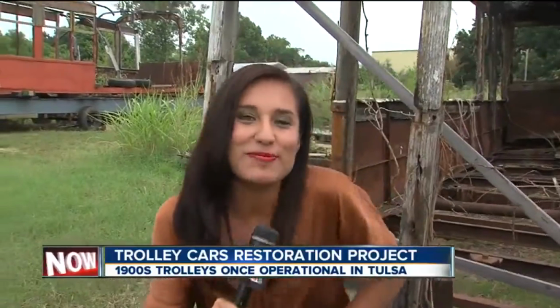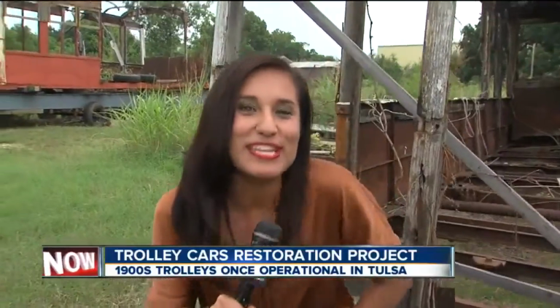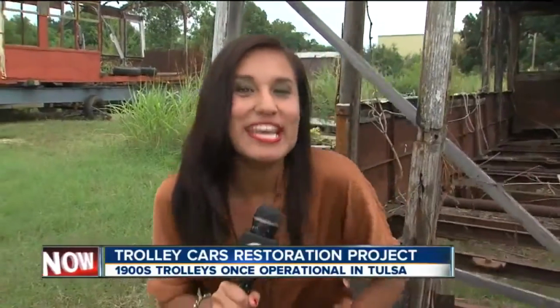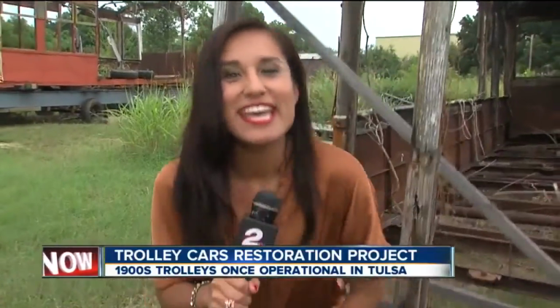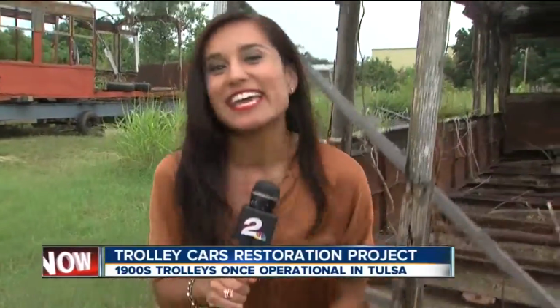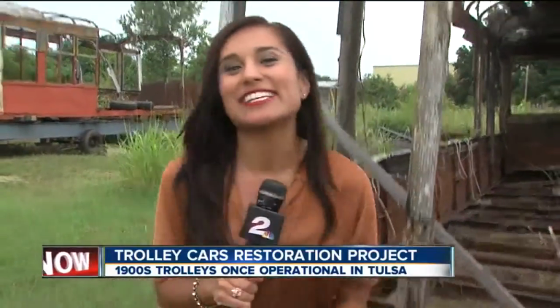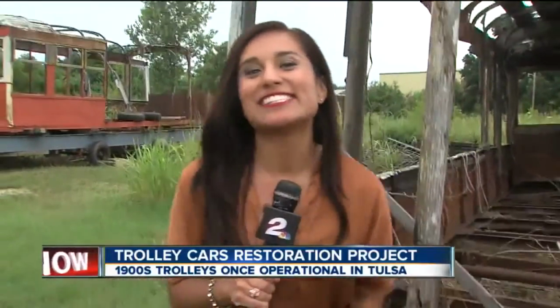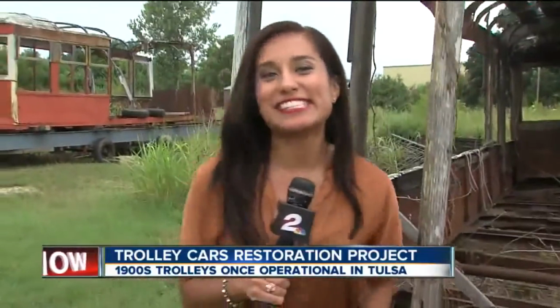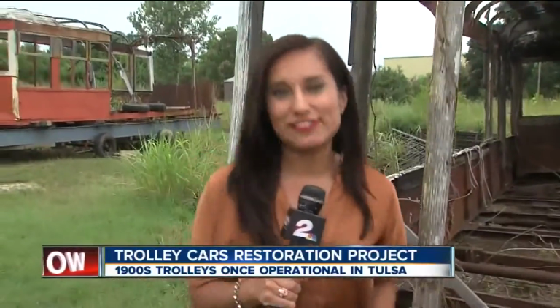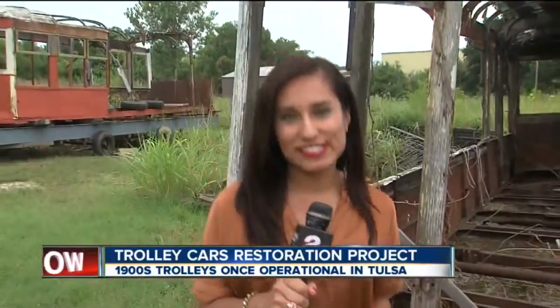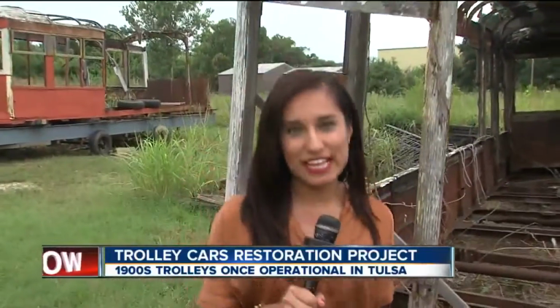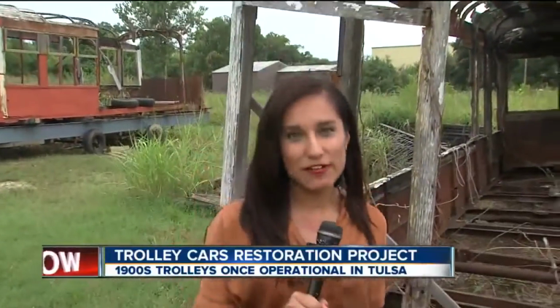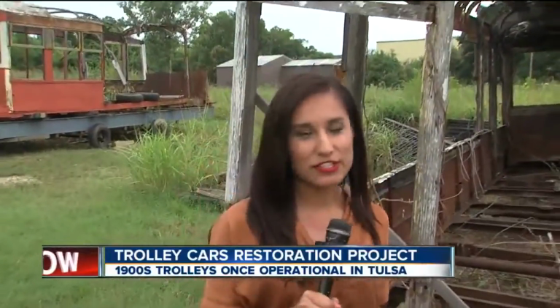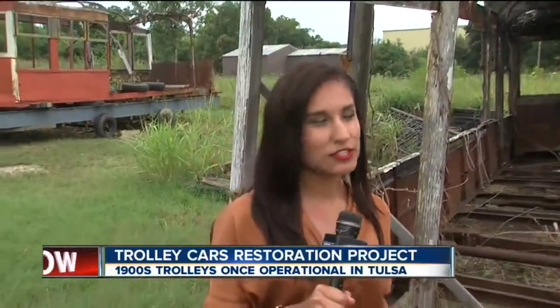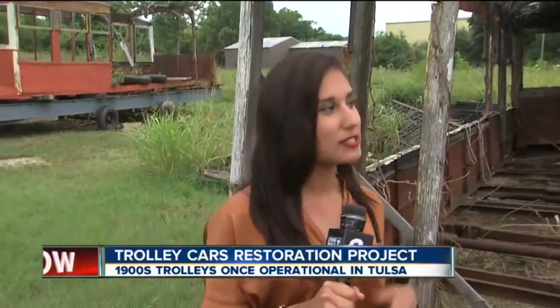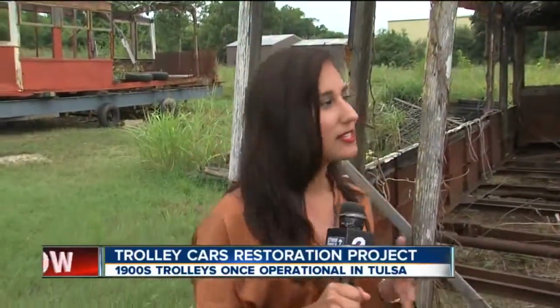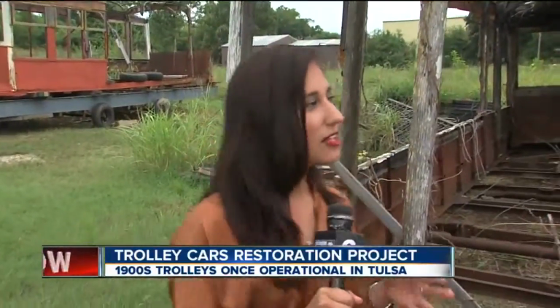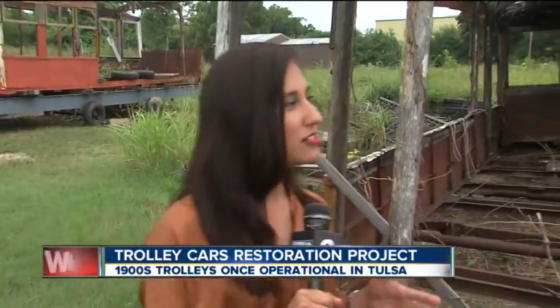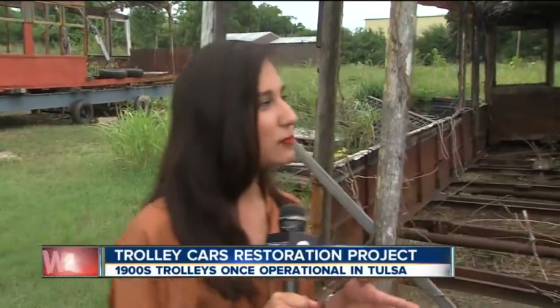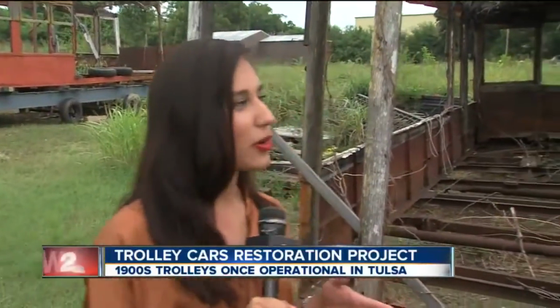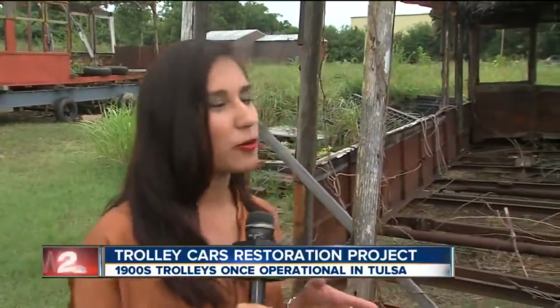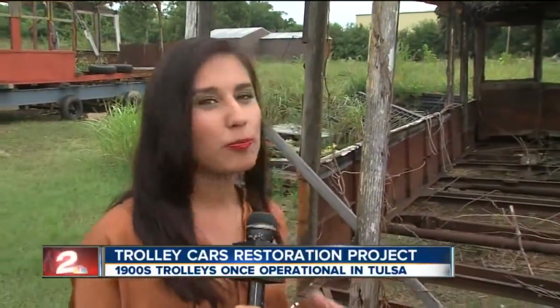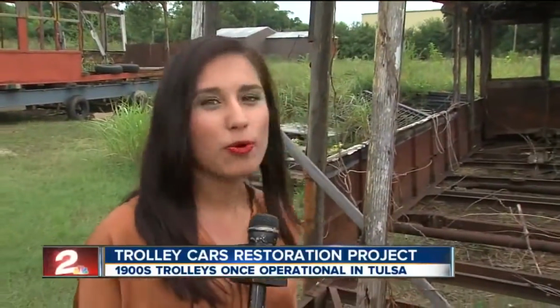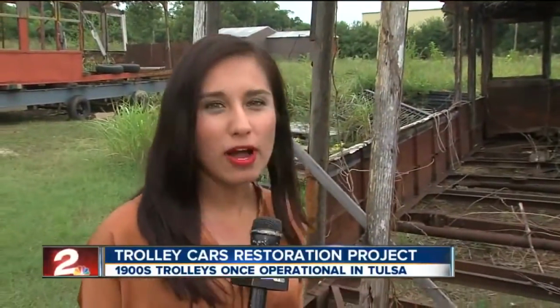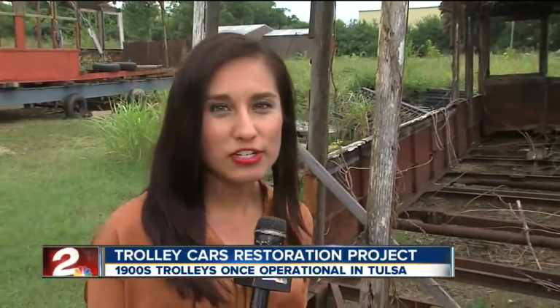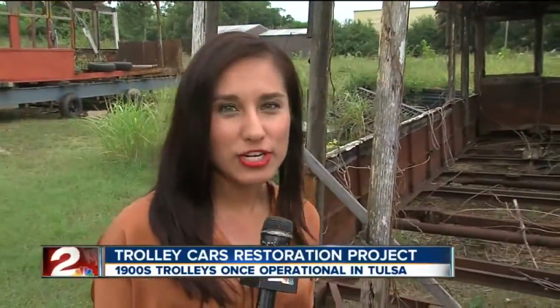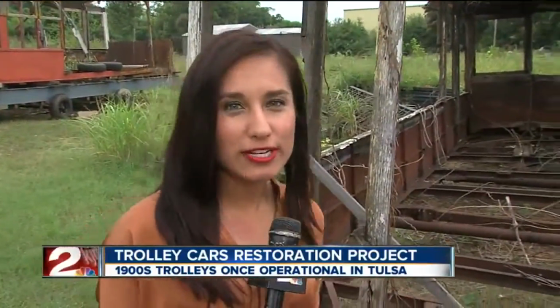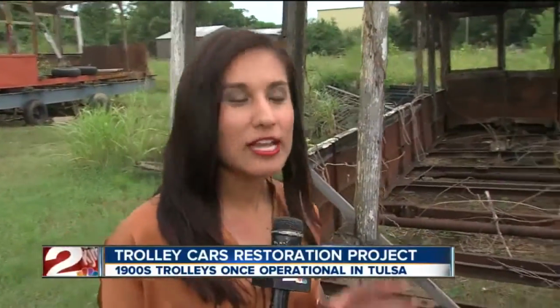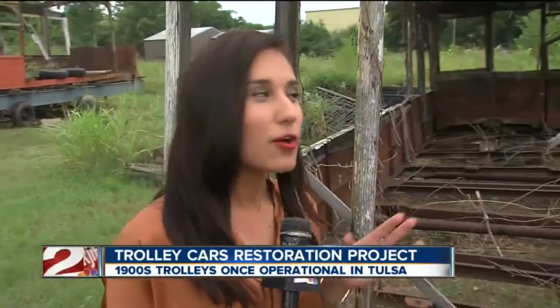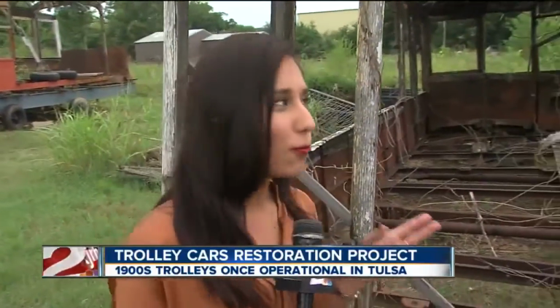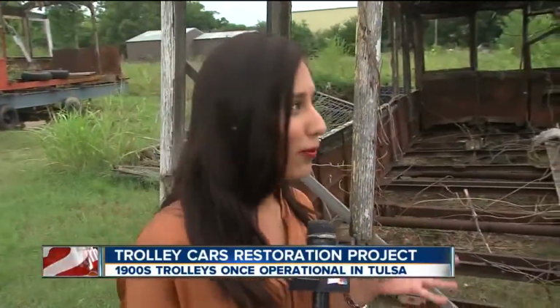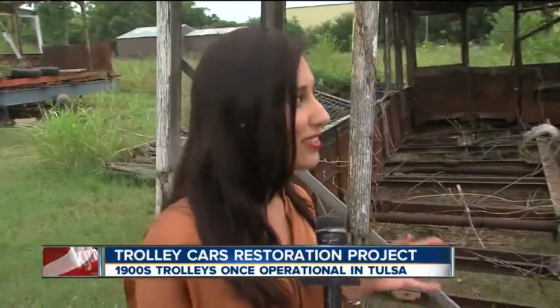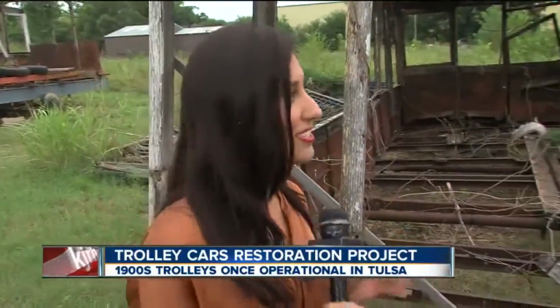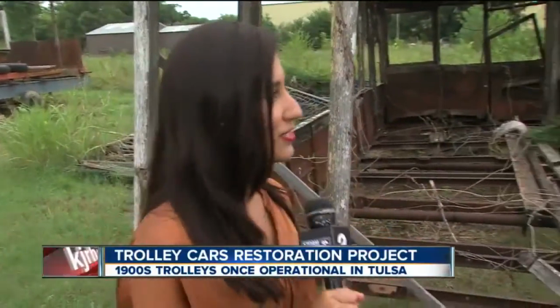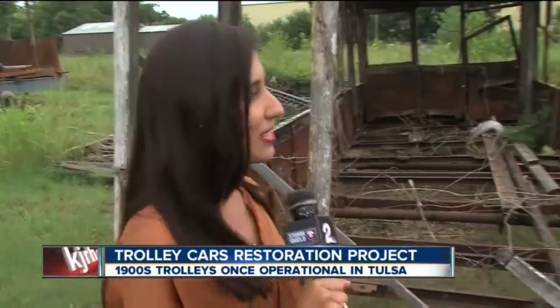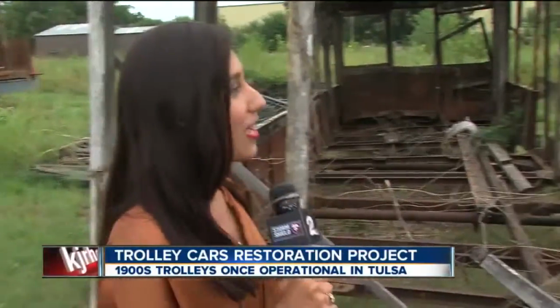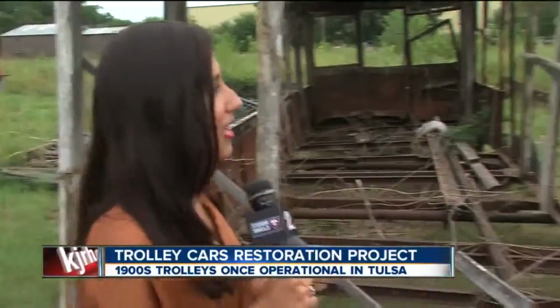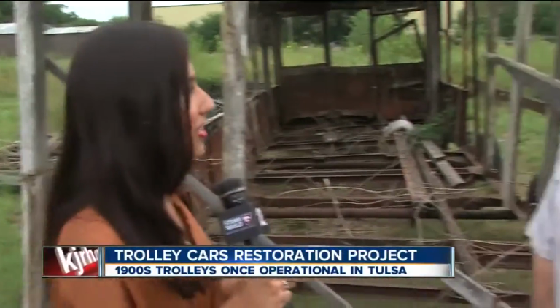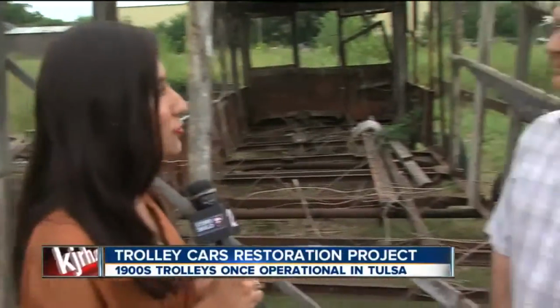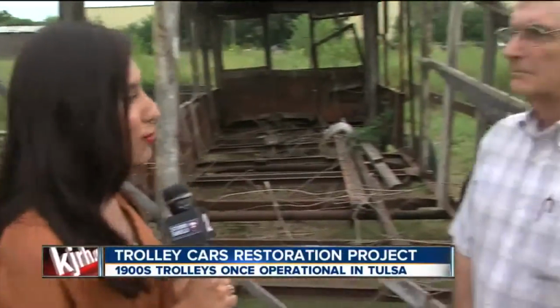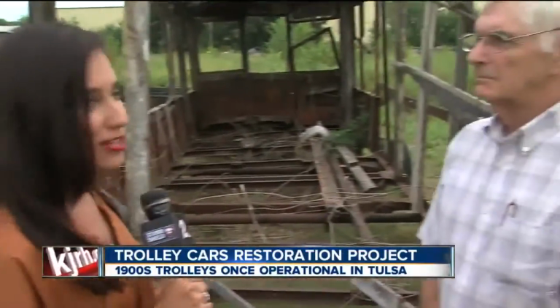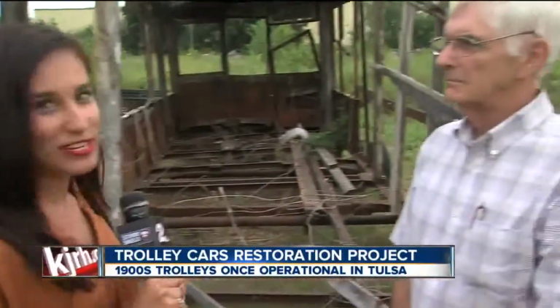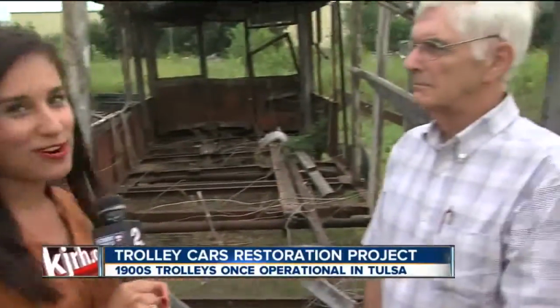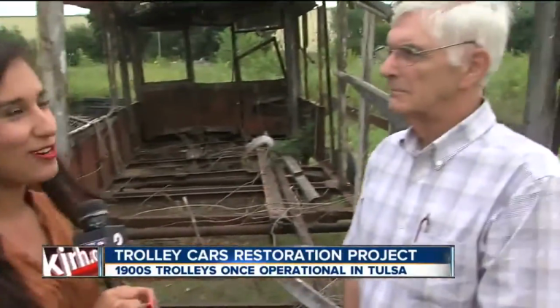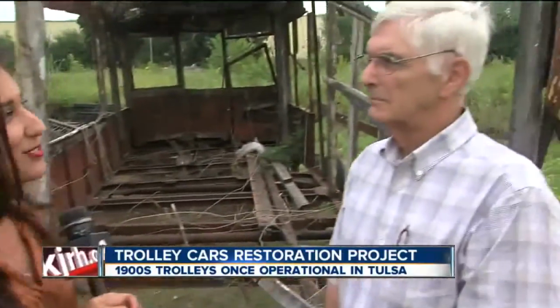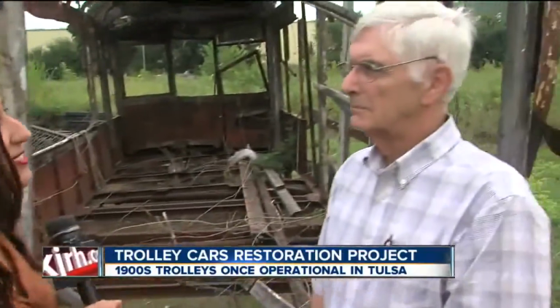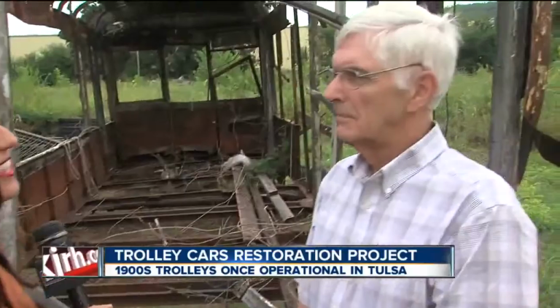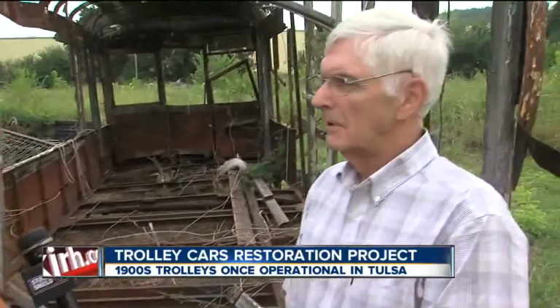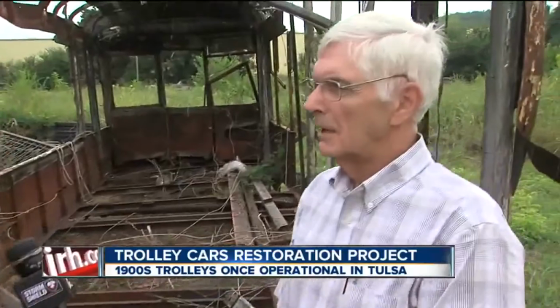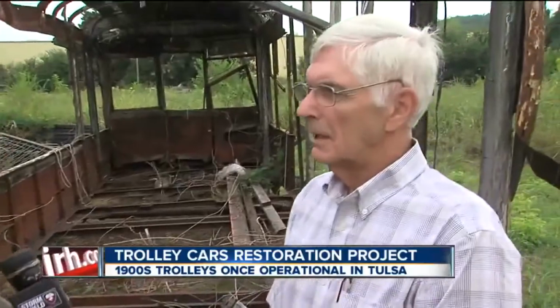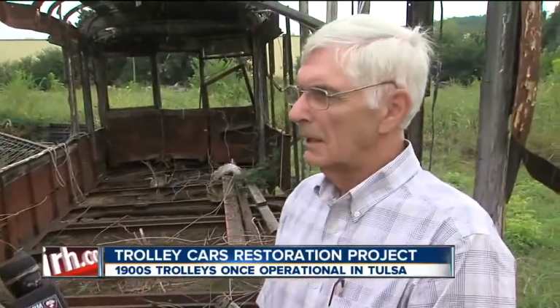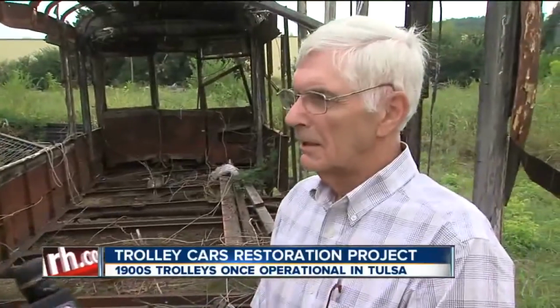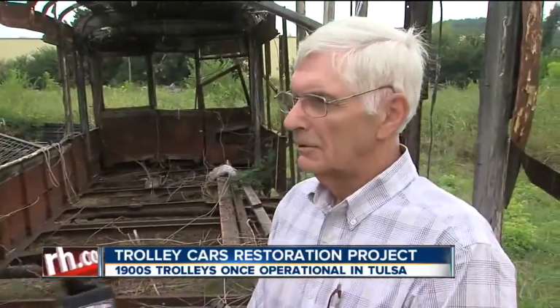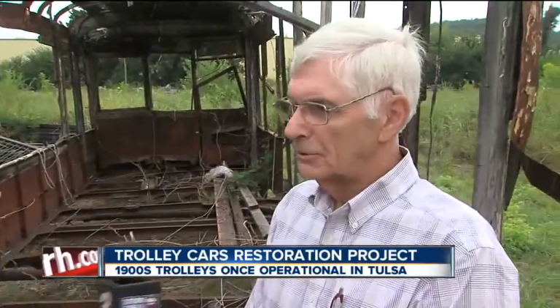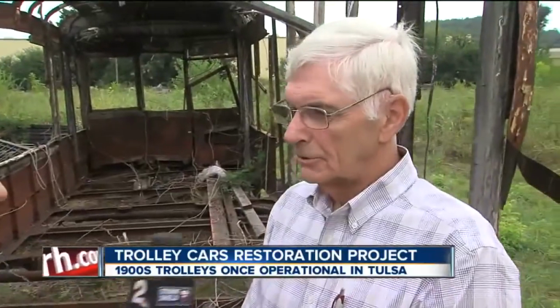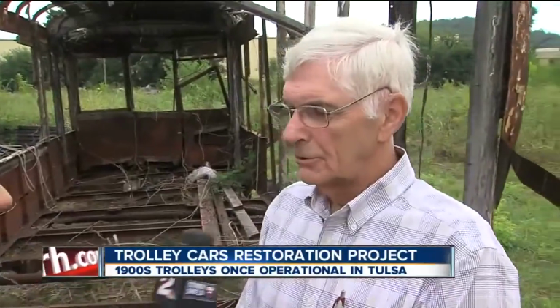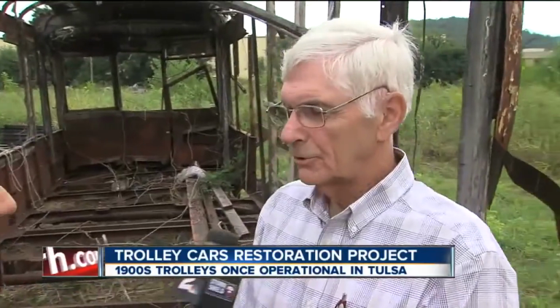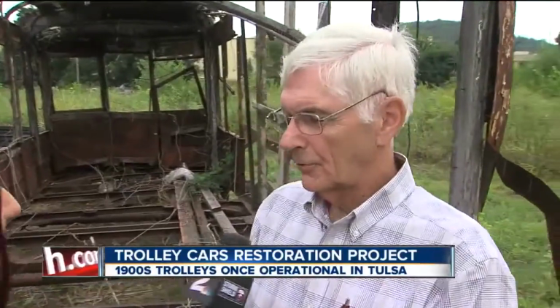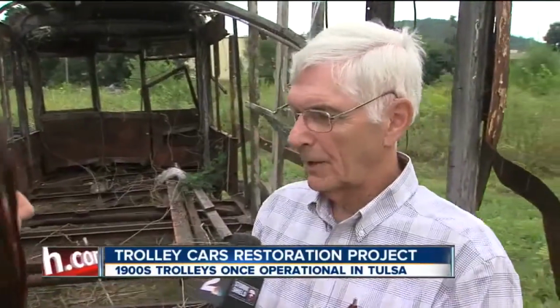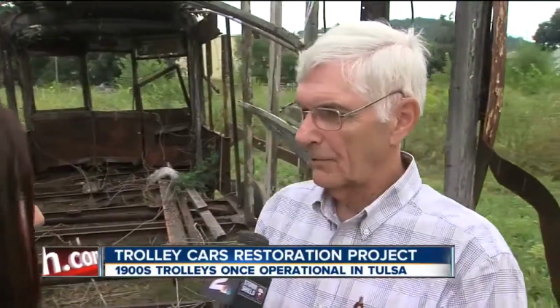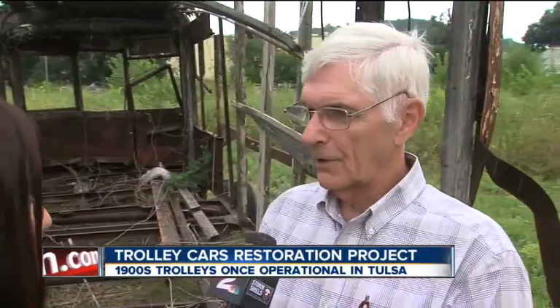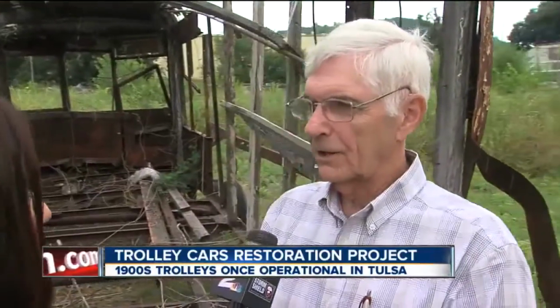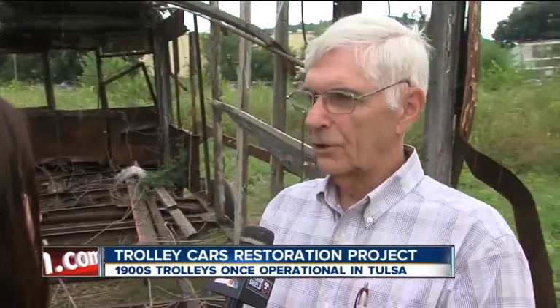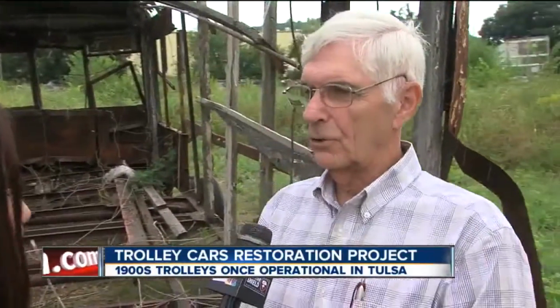Joining me is Steve Salvage to tell us about a project with these trolley cars.